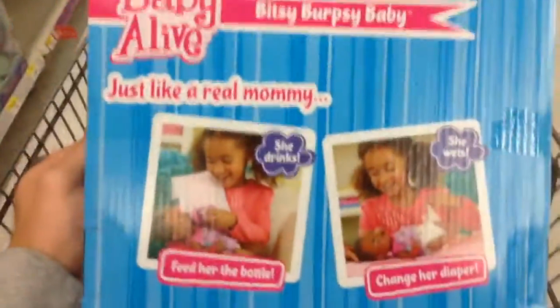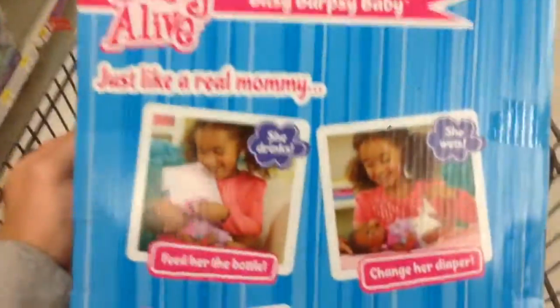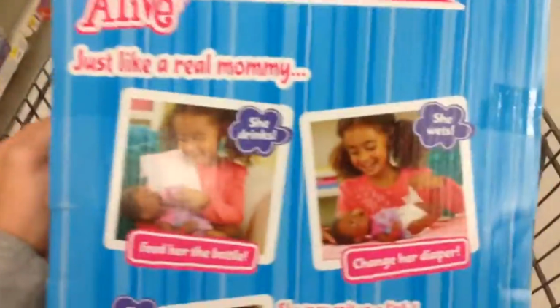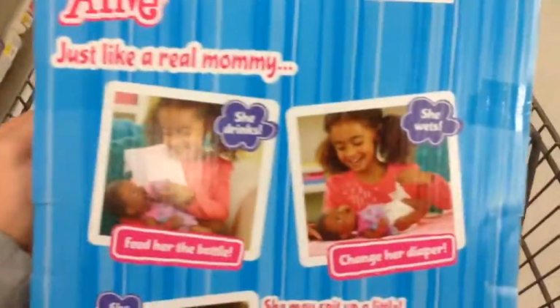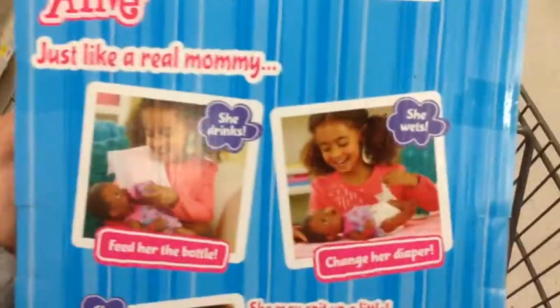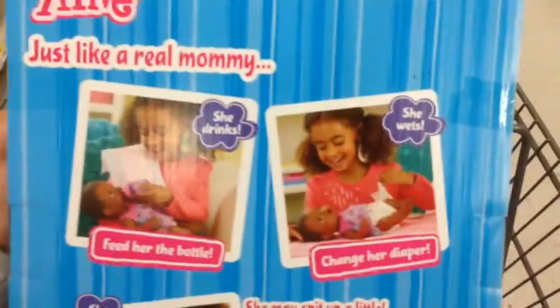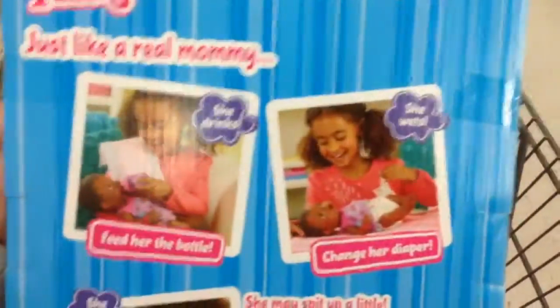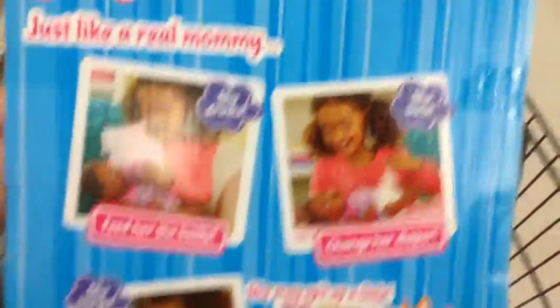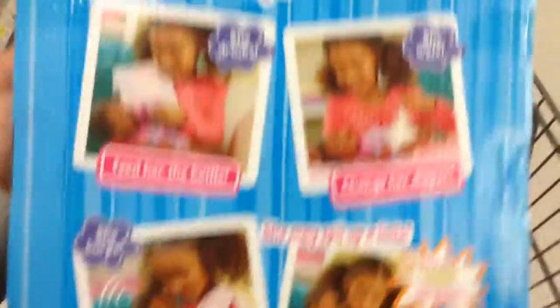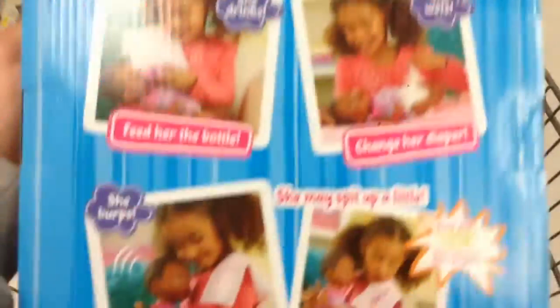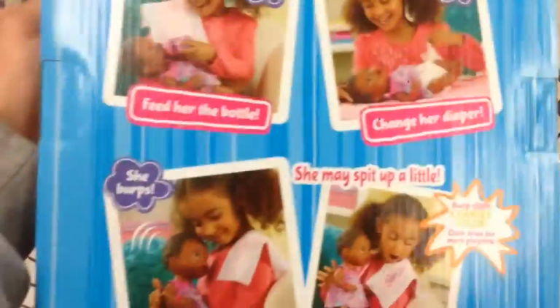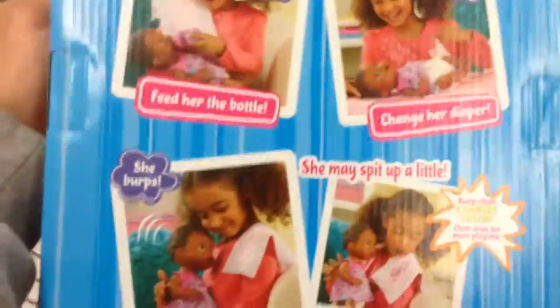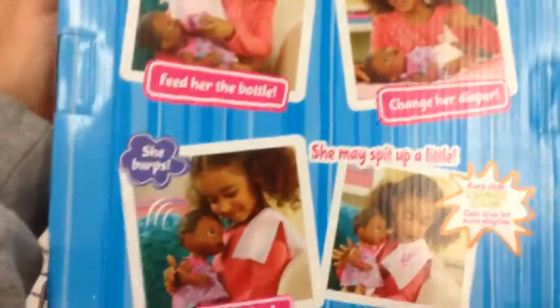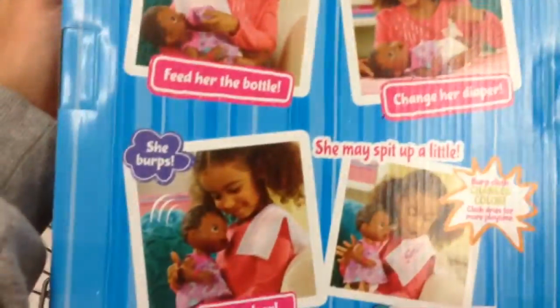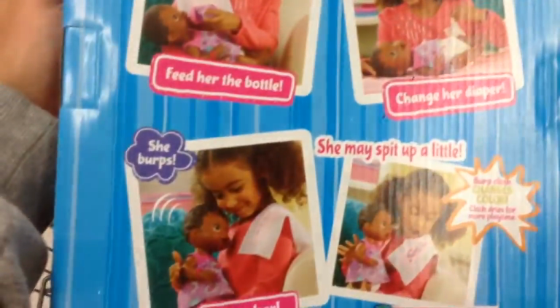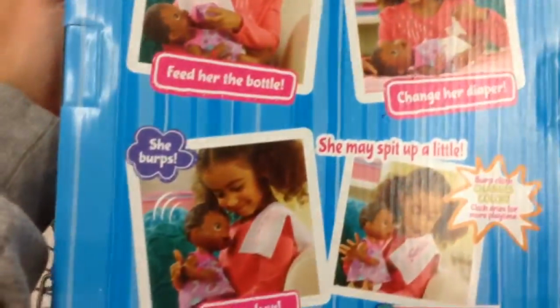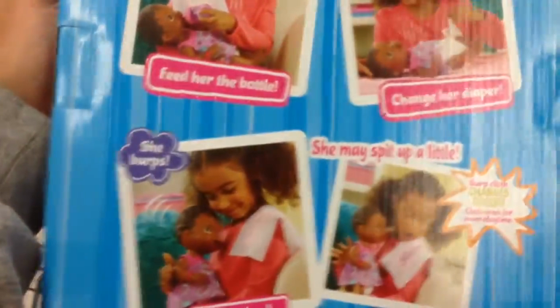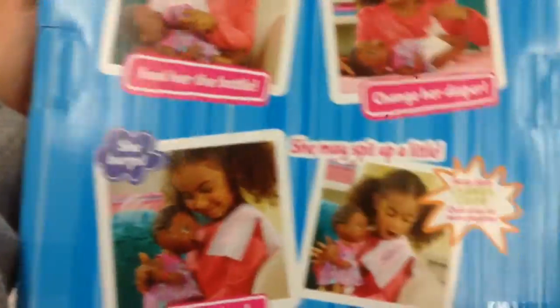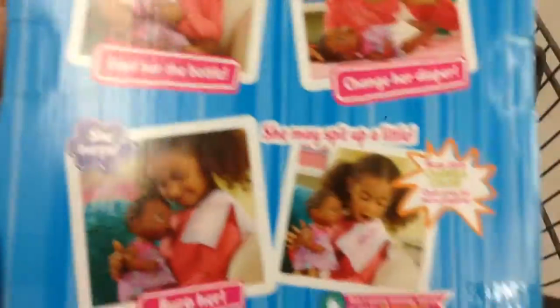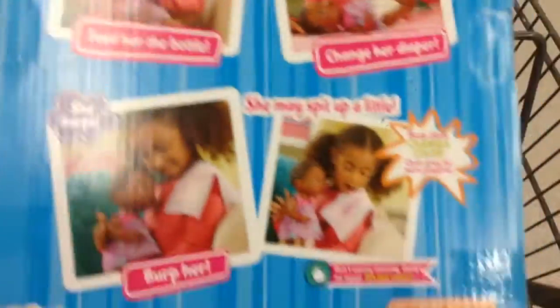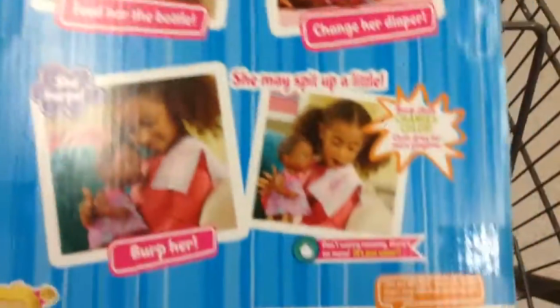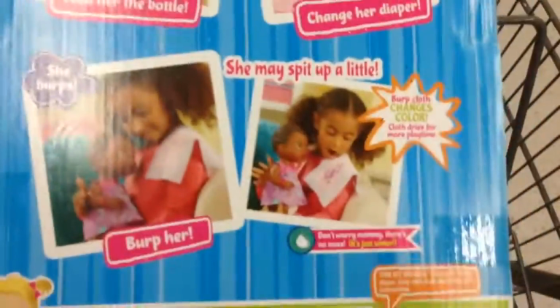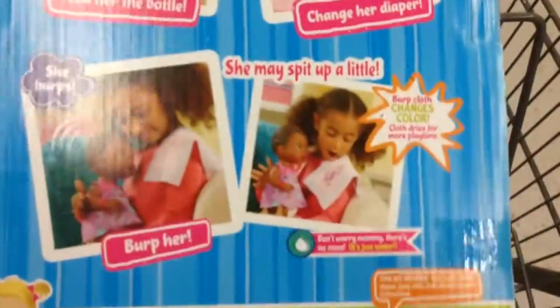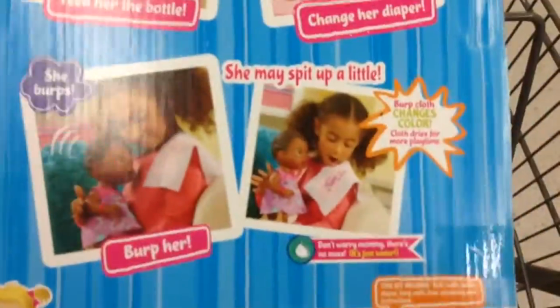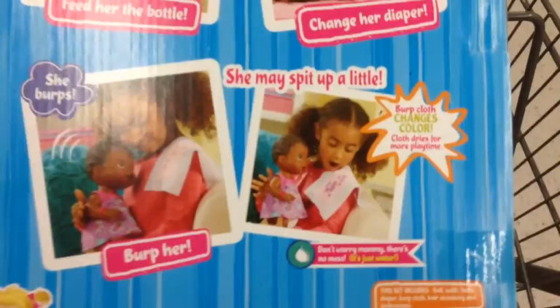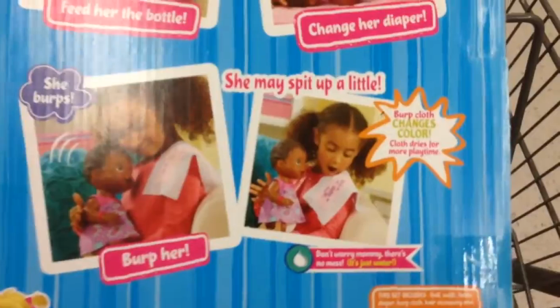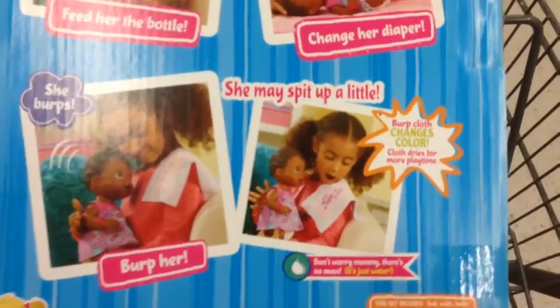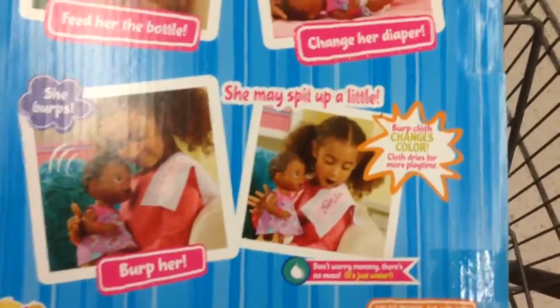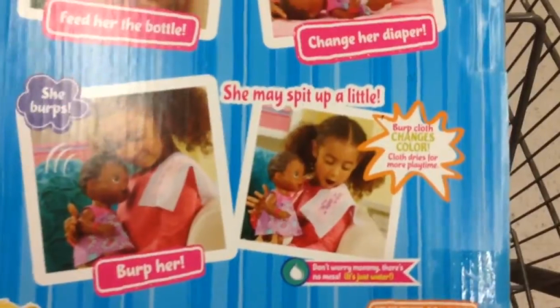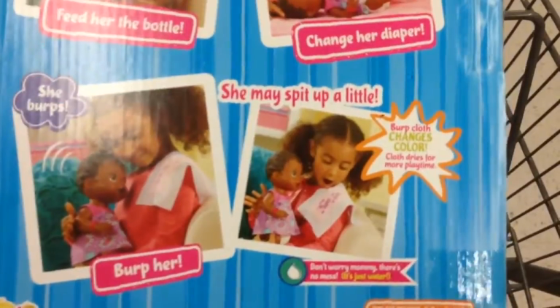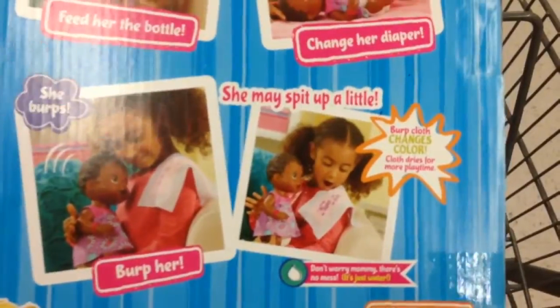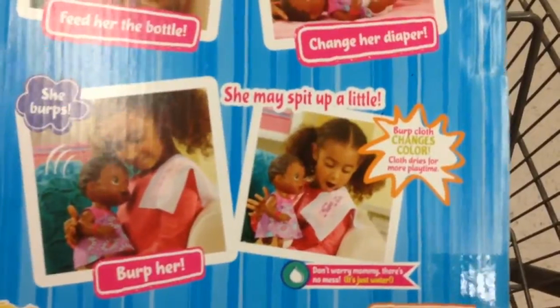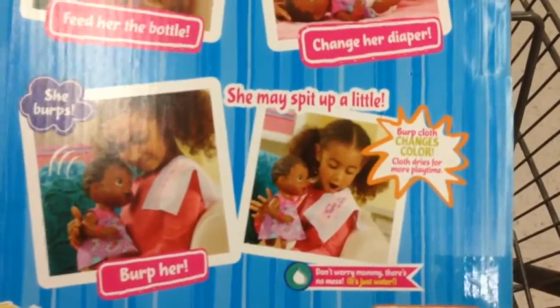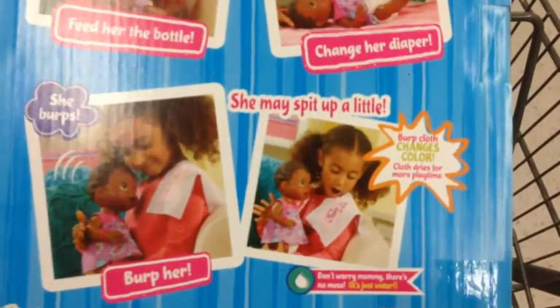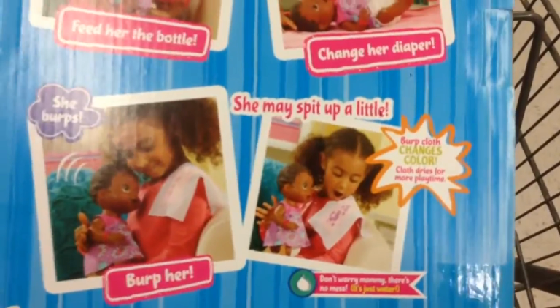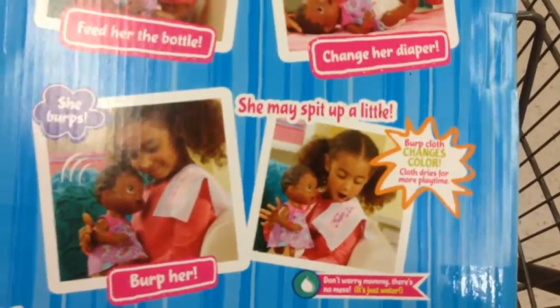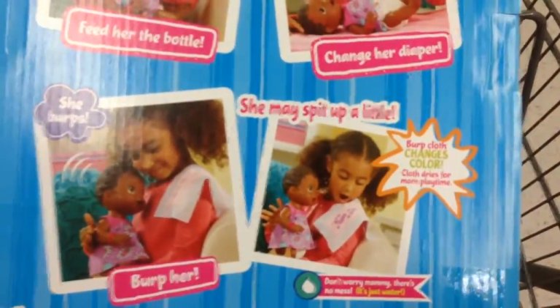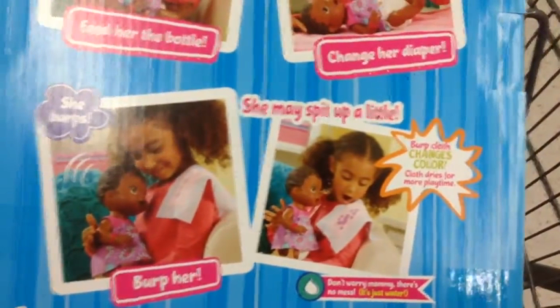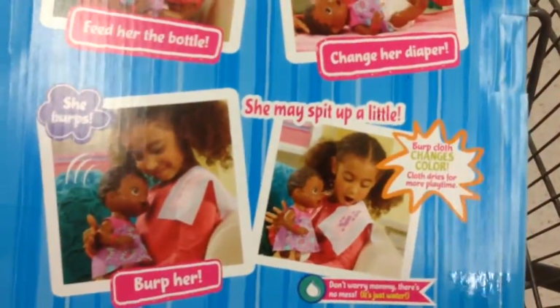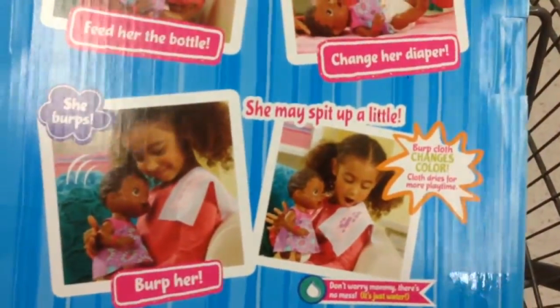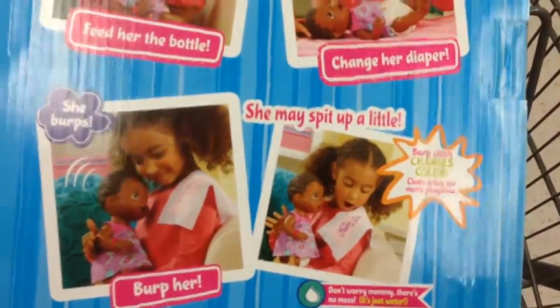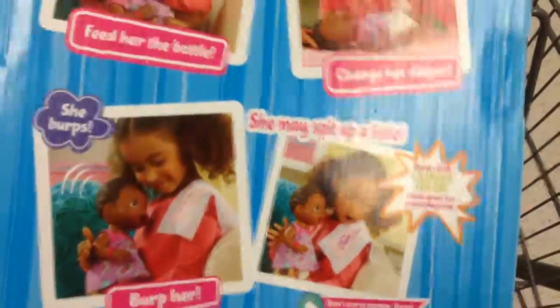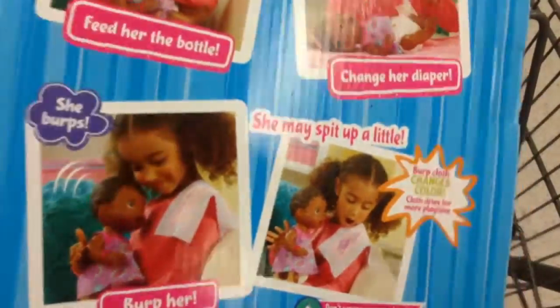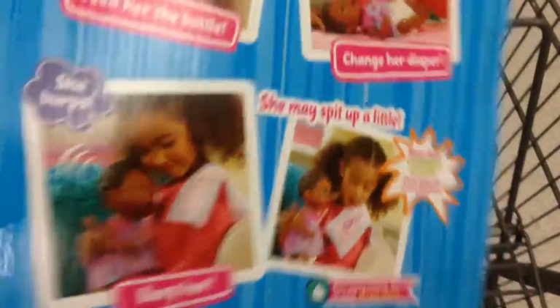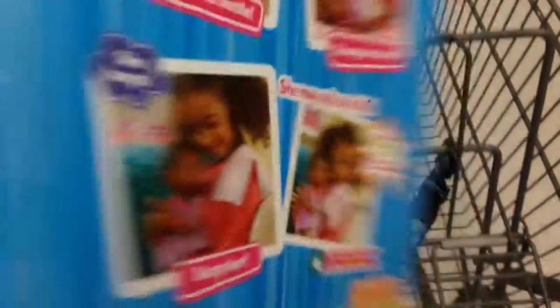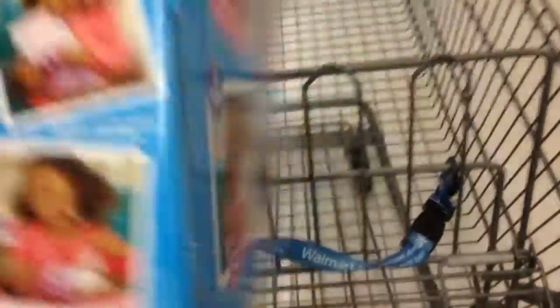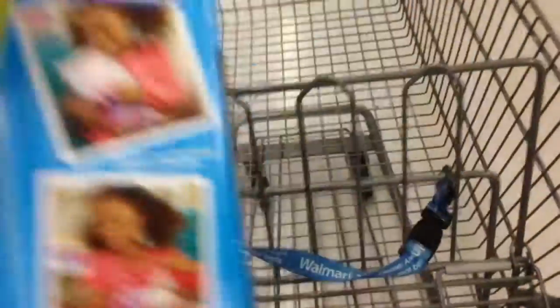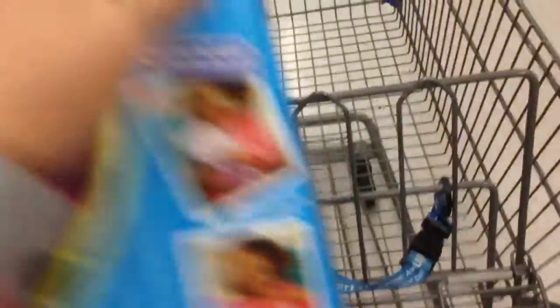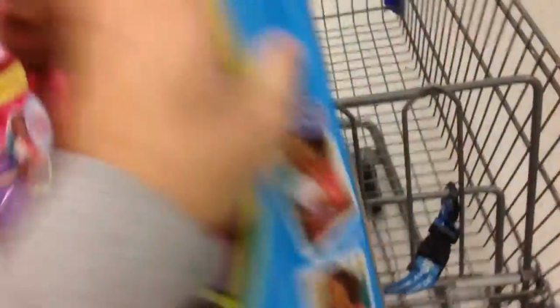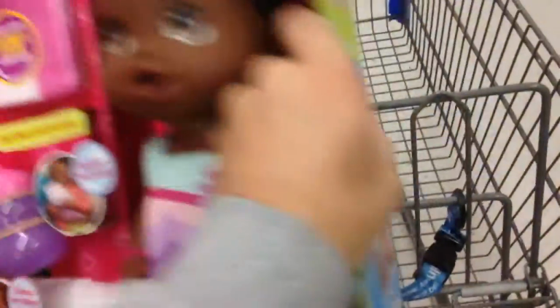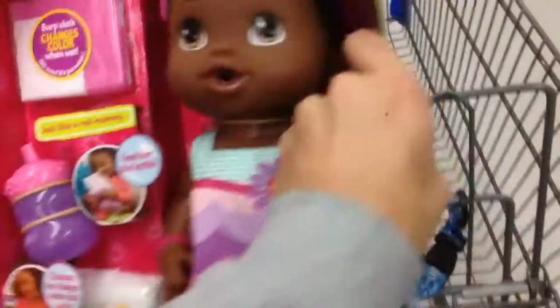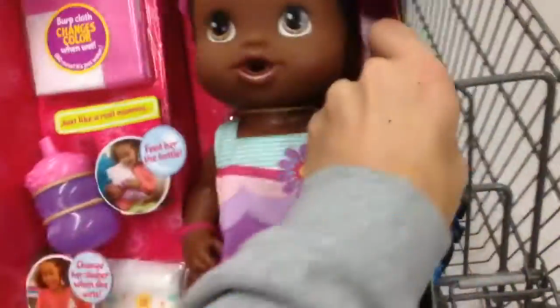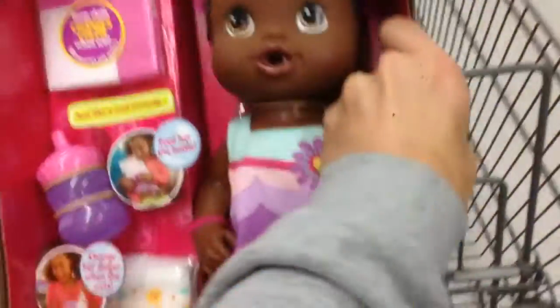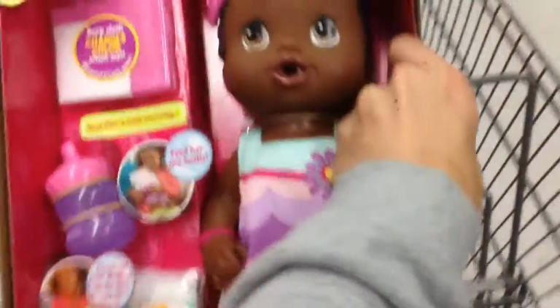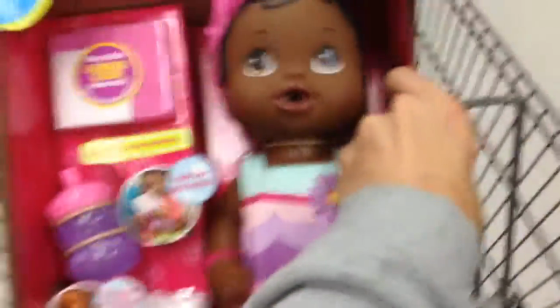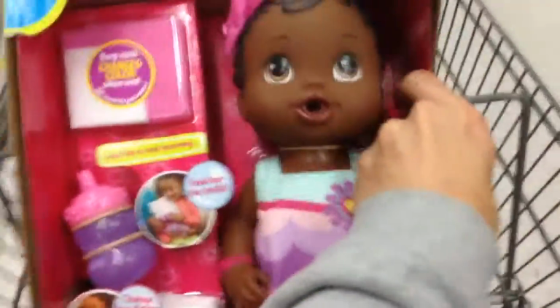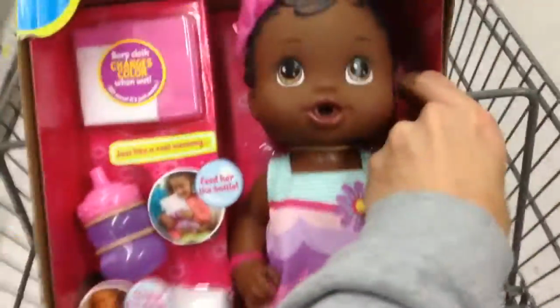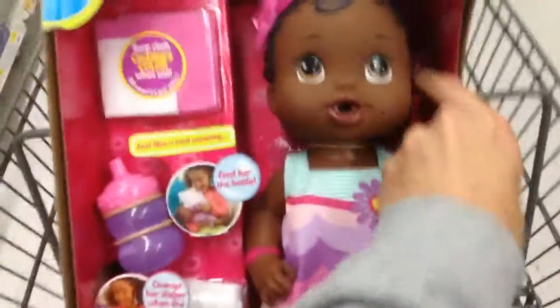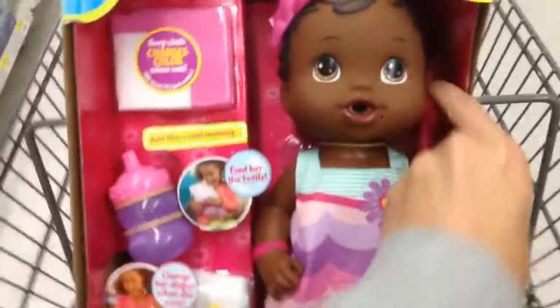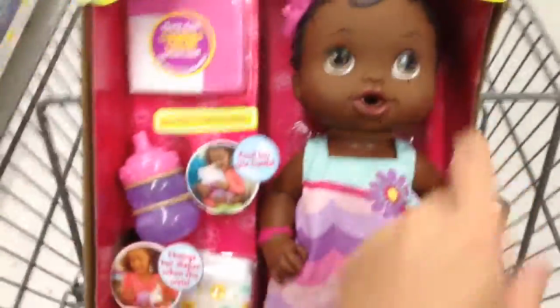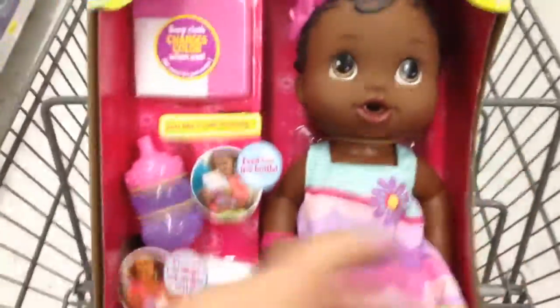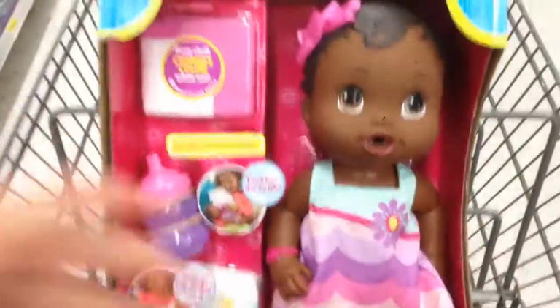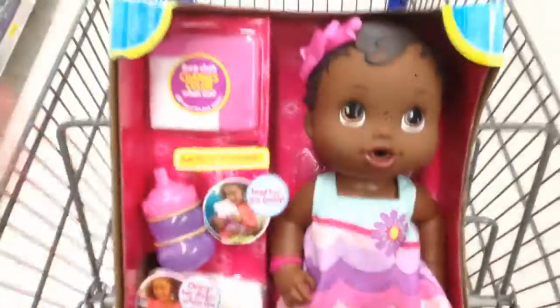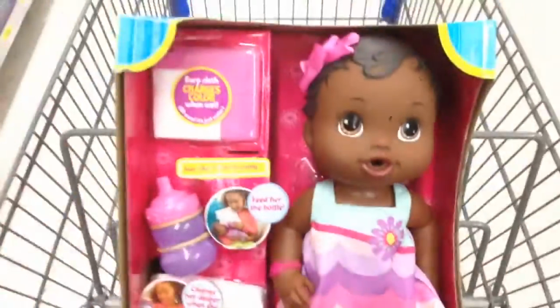So she drinks, she wets, she burps. Oh my gosh, and it changes color when she spits up. Oh my gosh. Super cool.